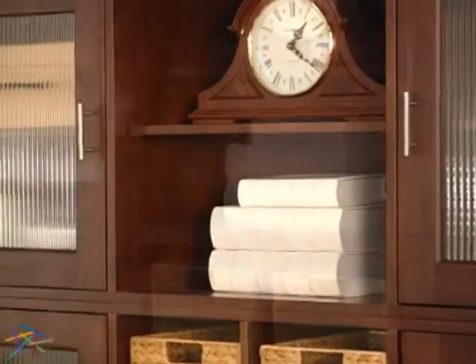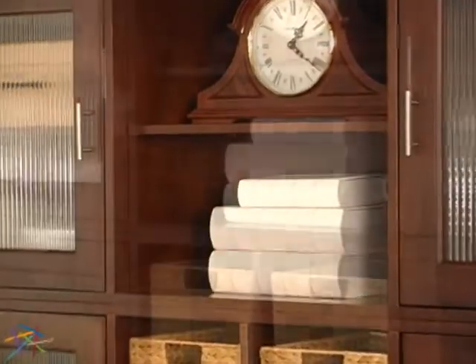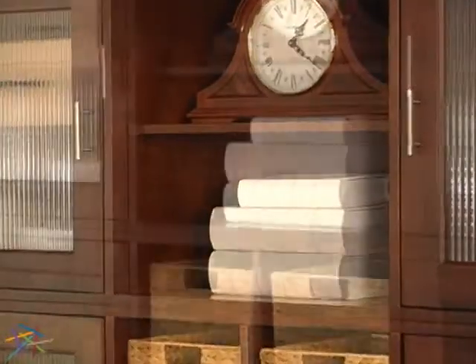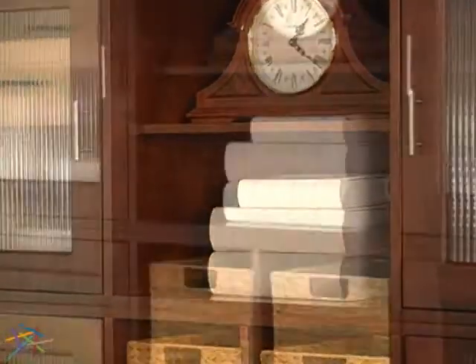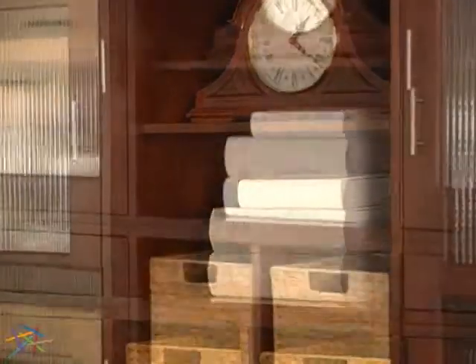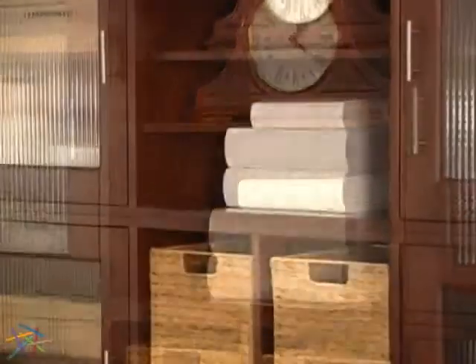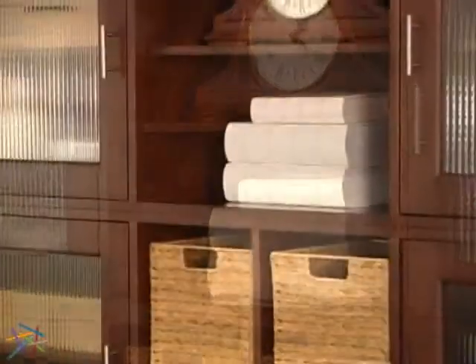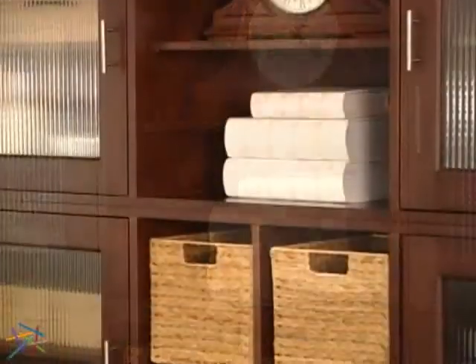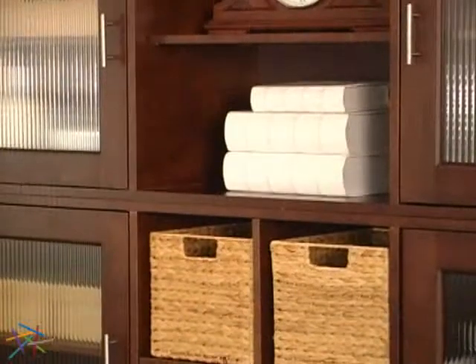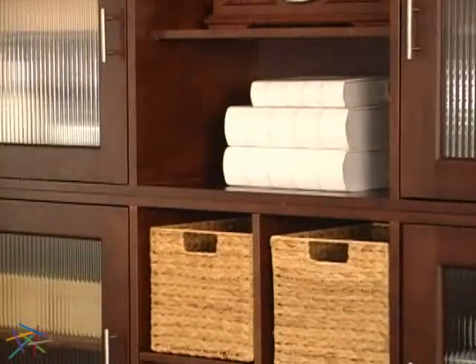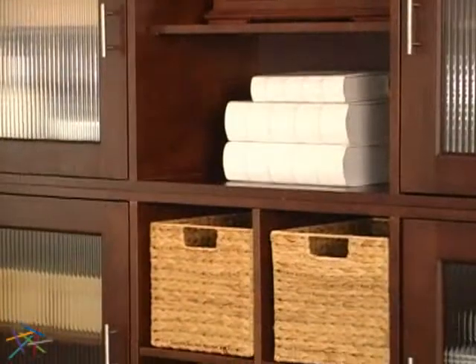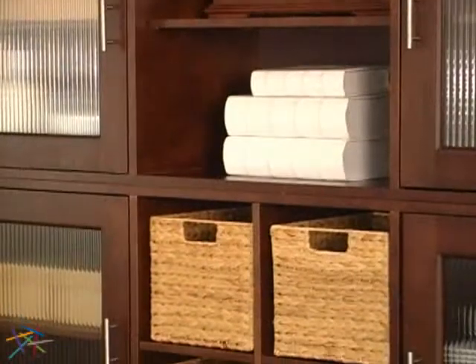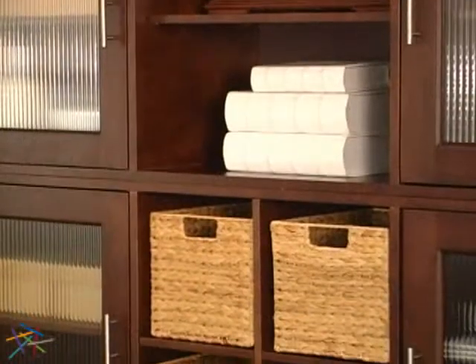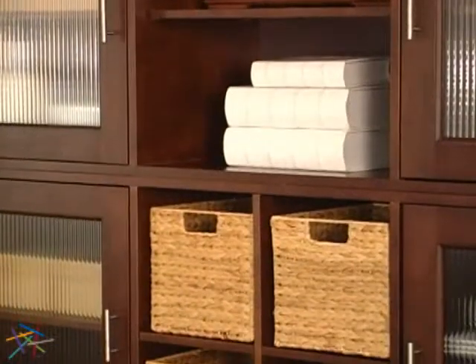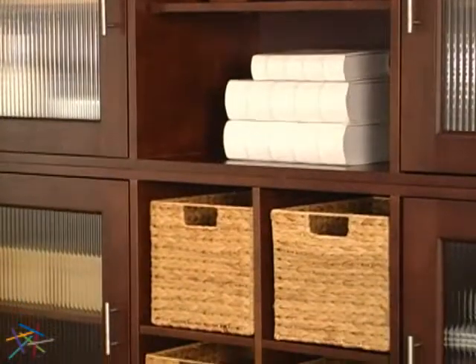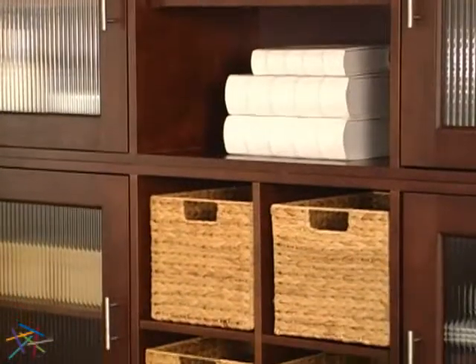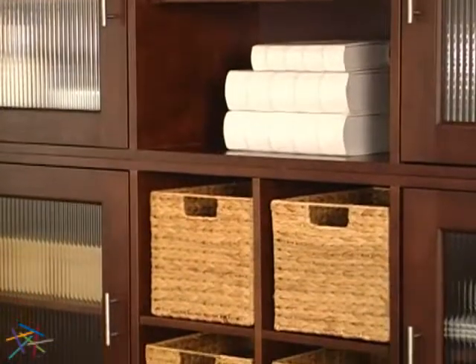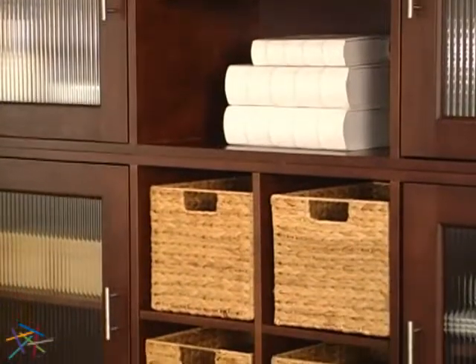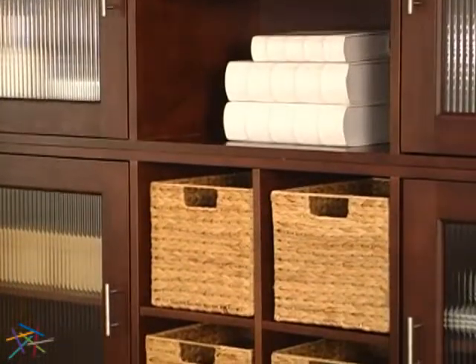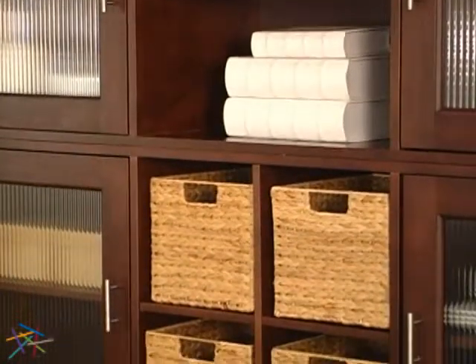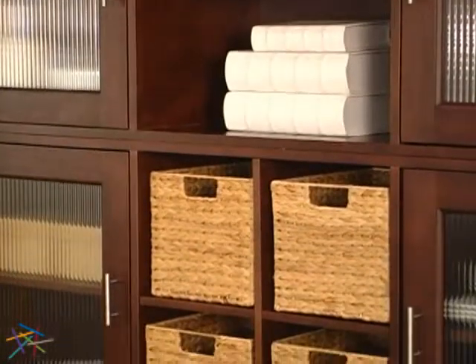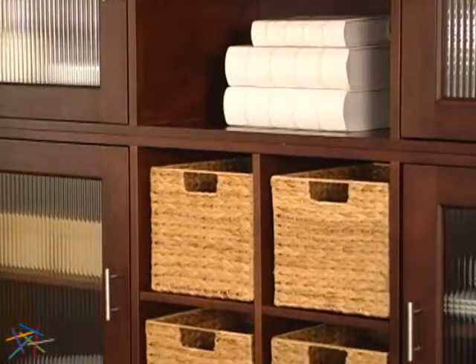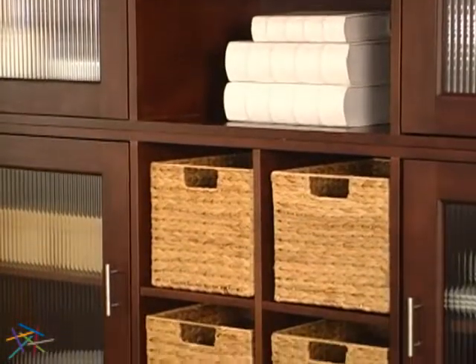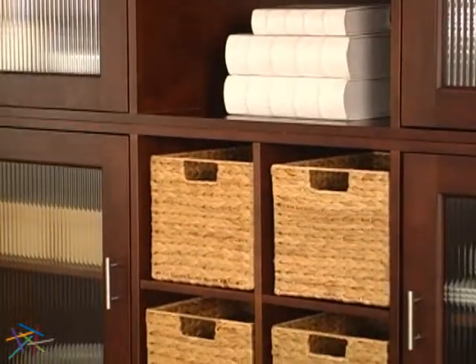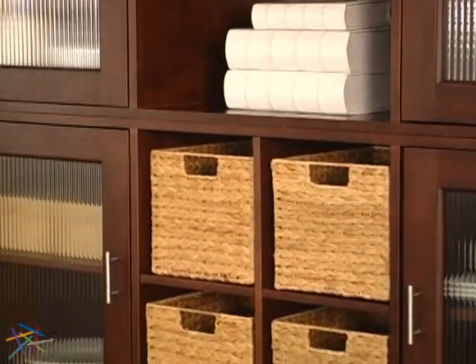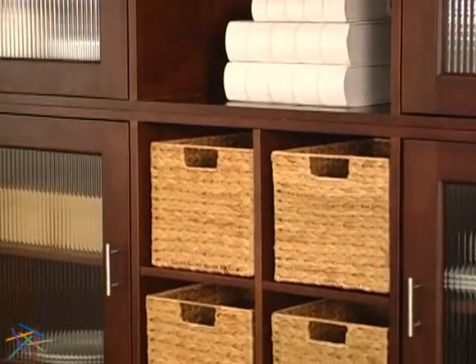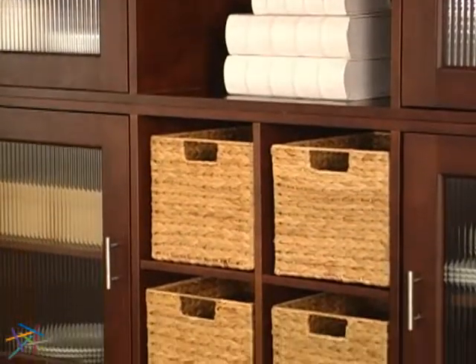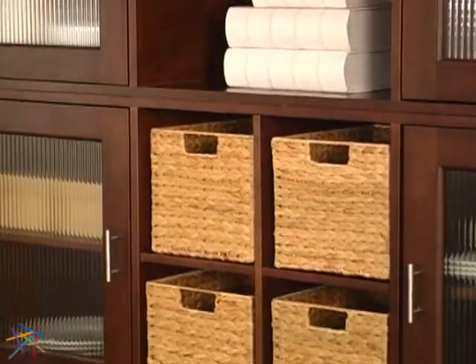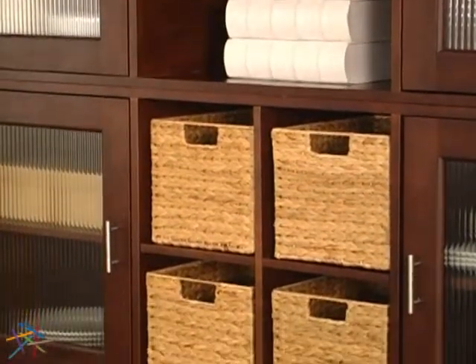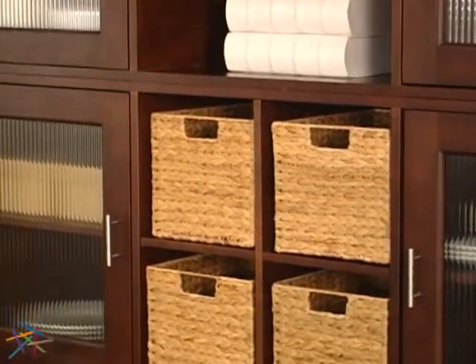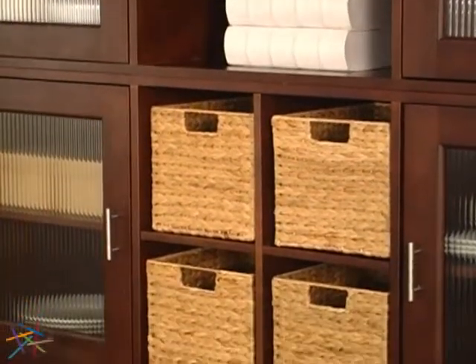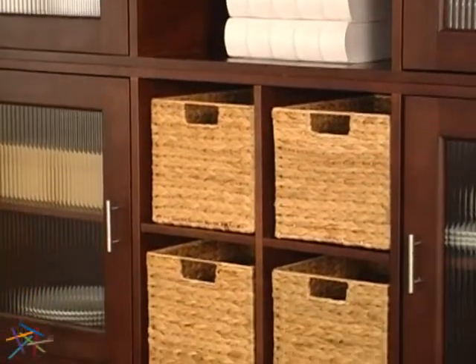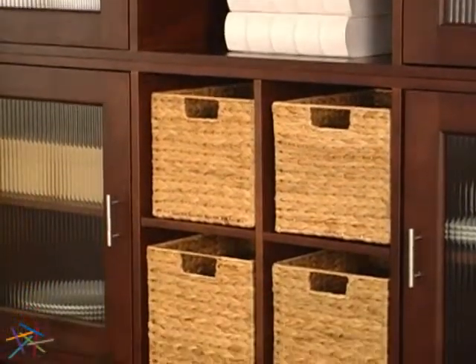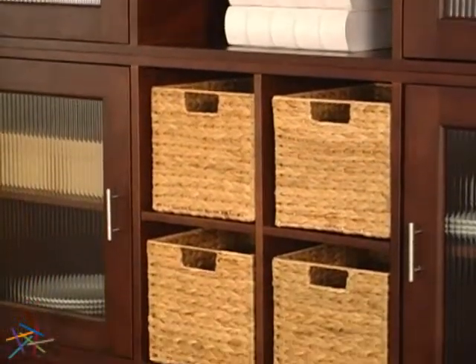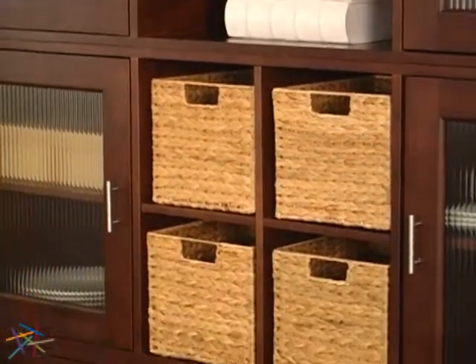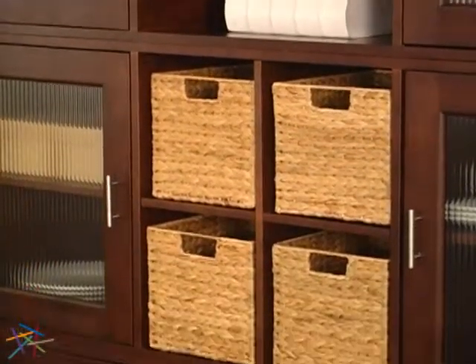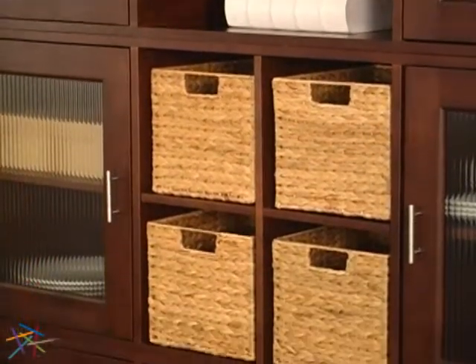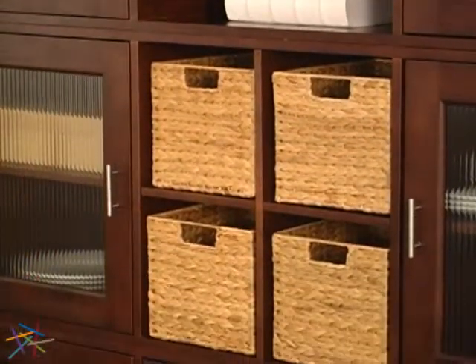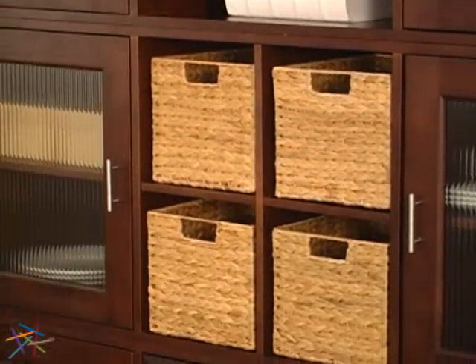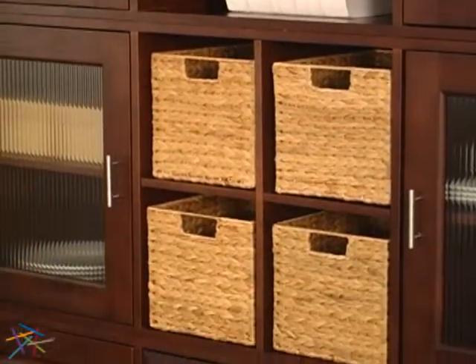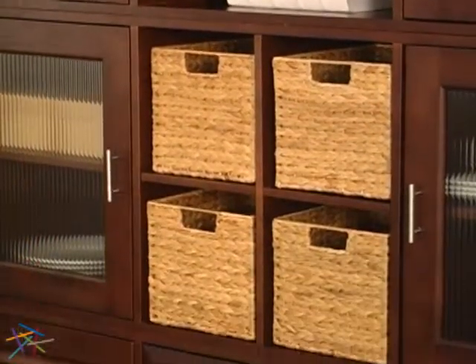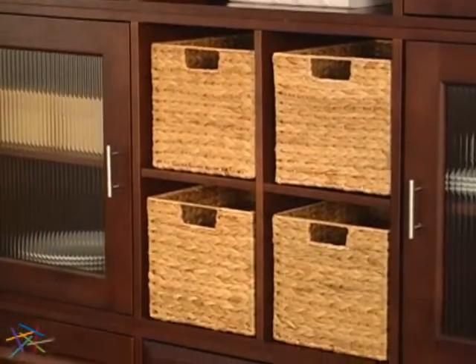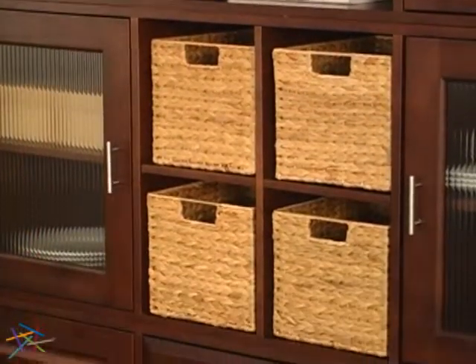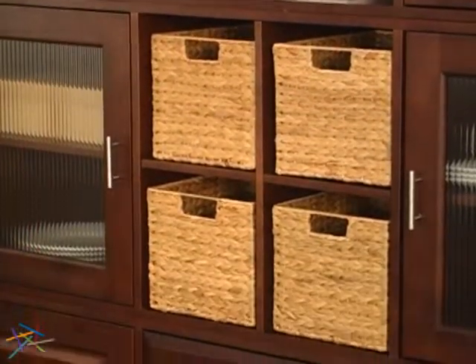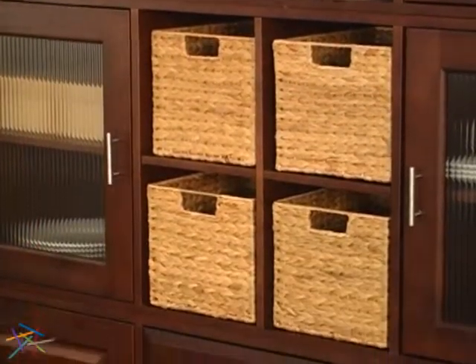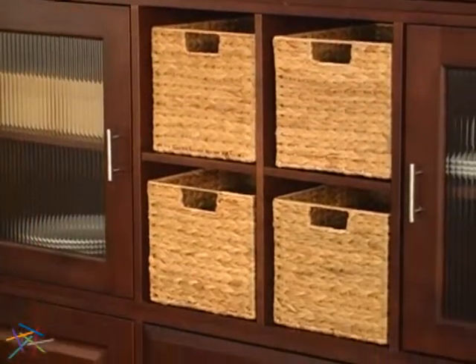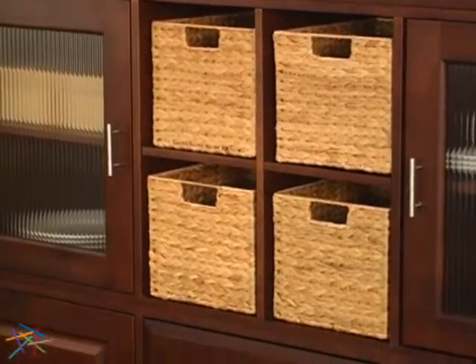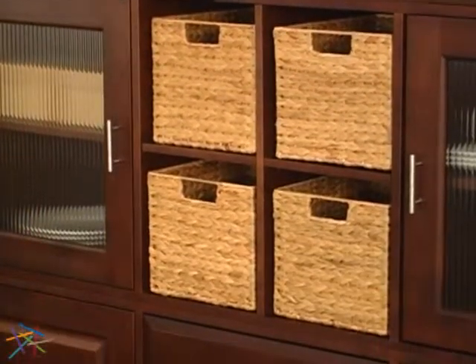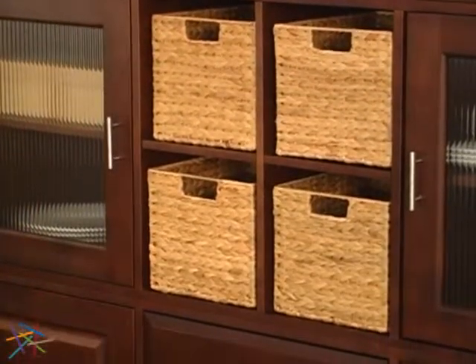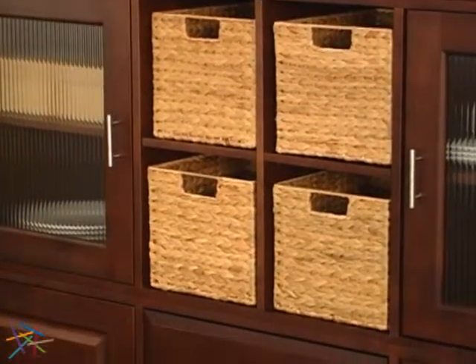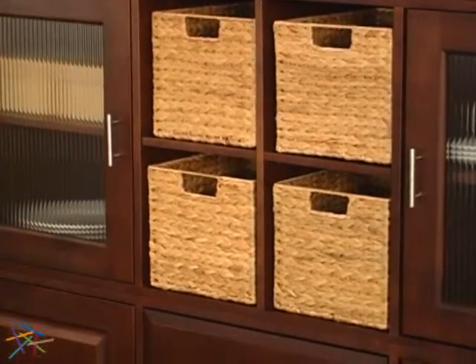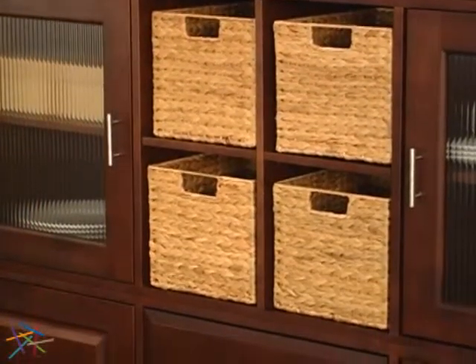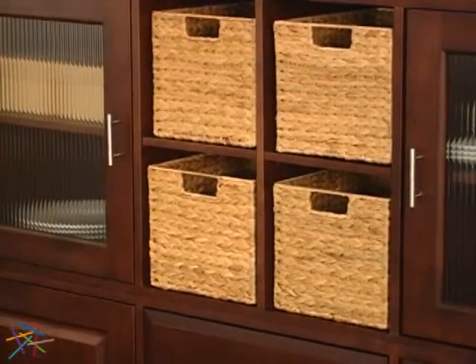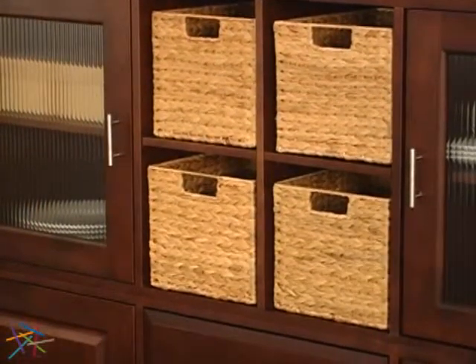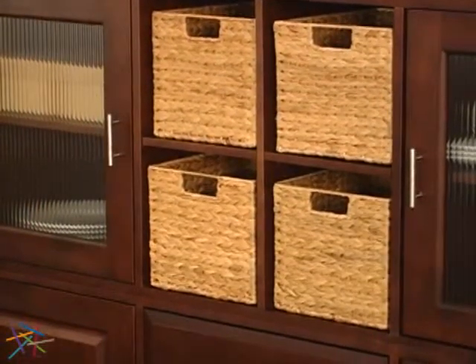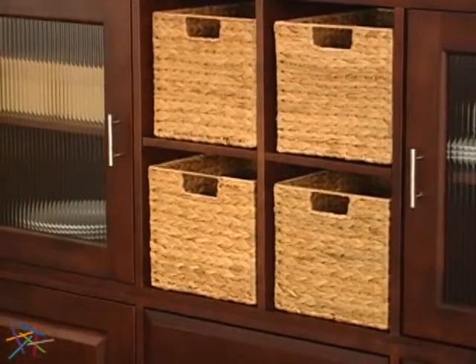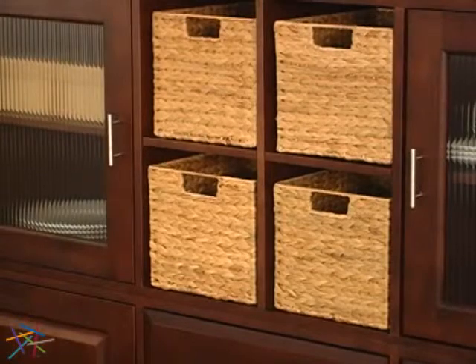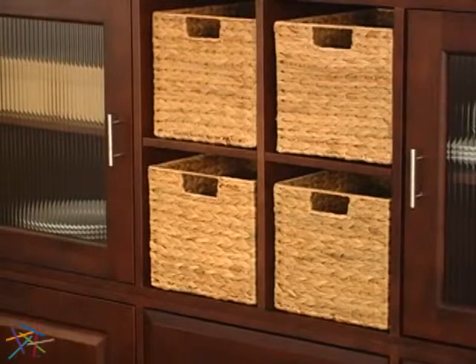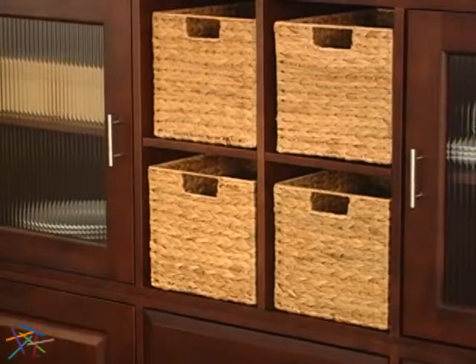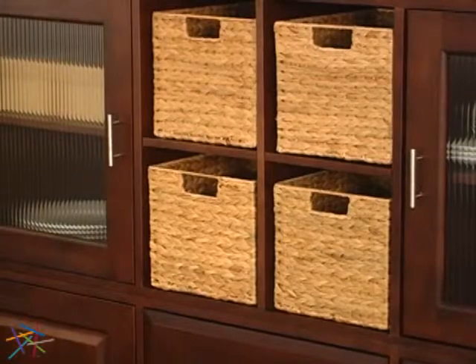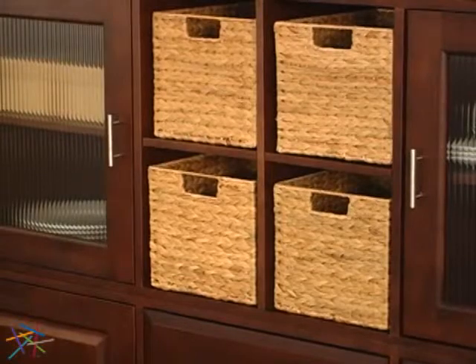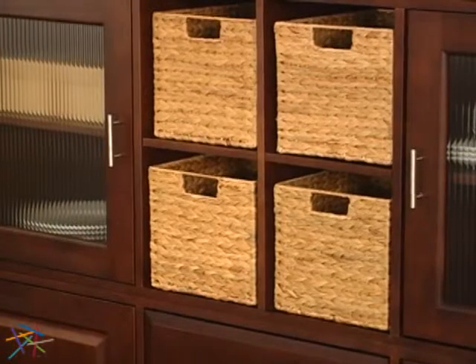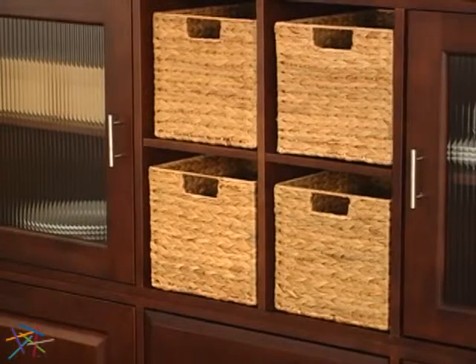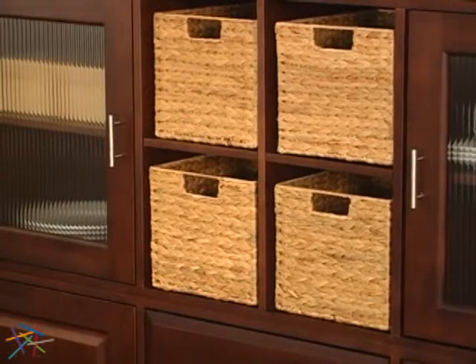Below the open shelves are four cubby spaces with pull-out woven baskets, which are great for tucking away smaller items.